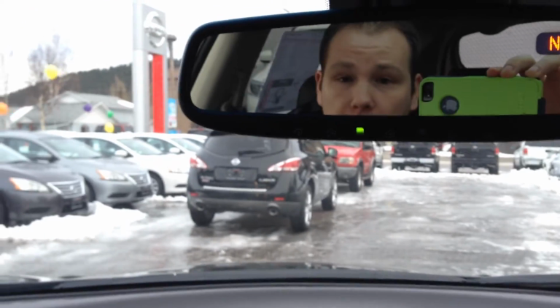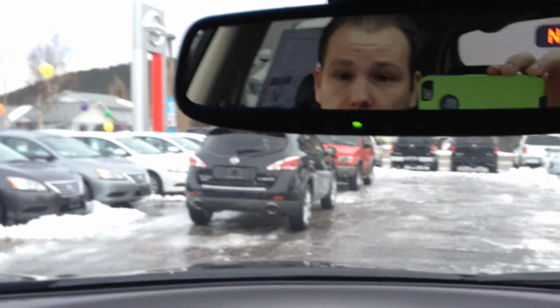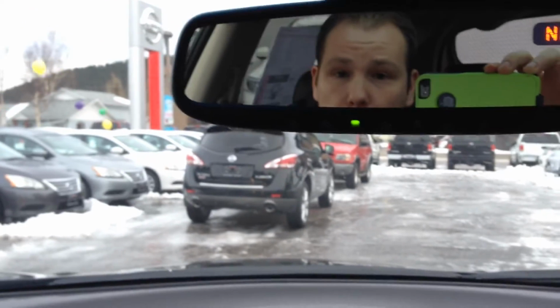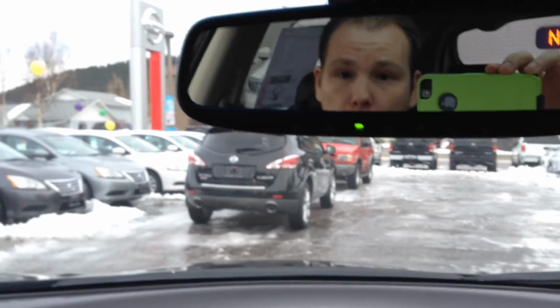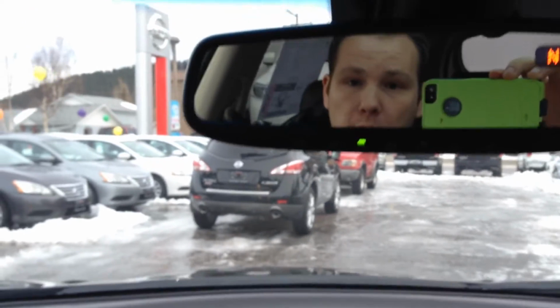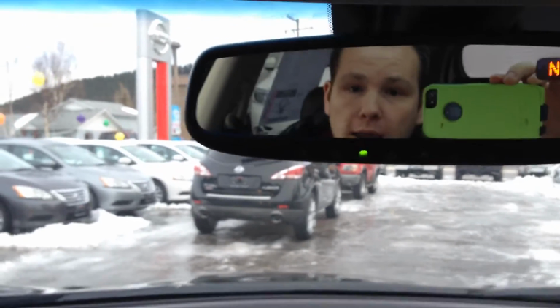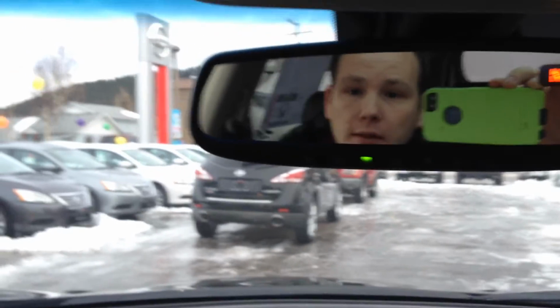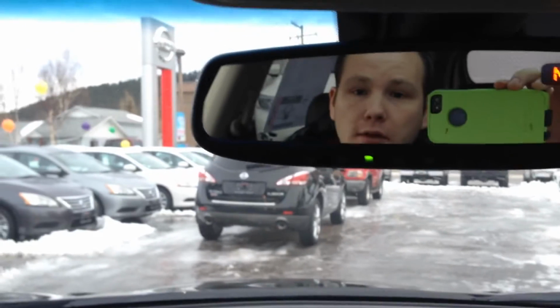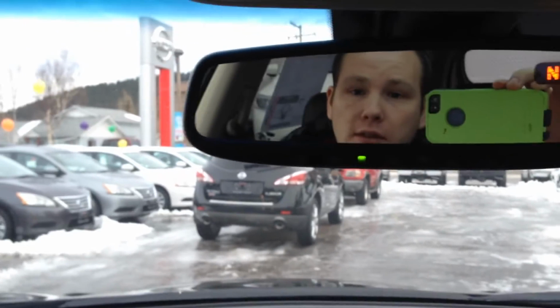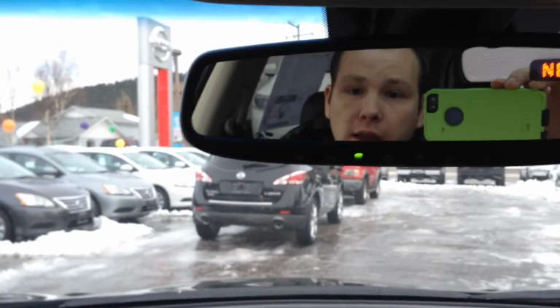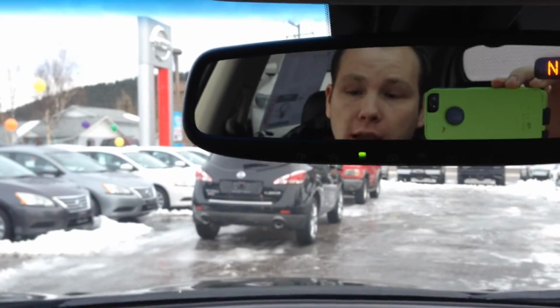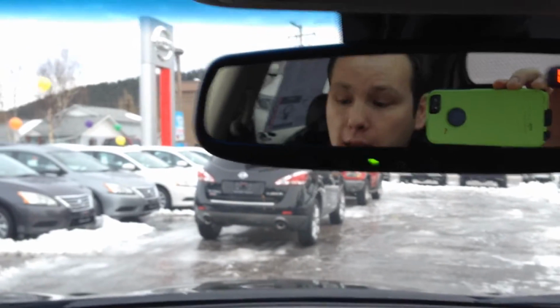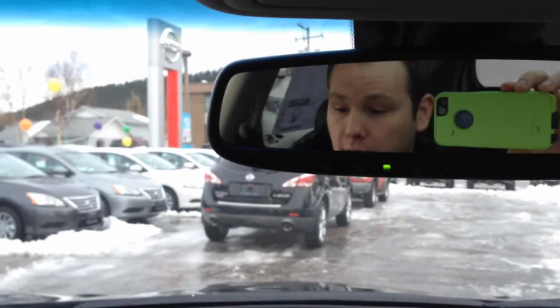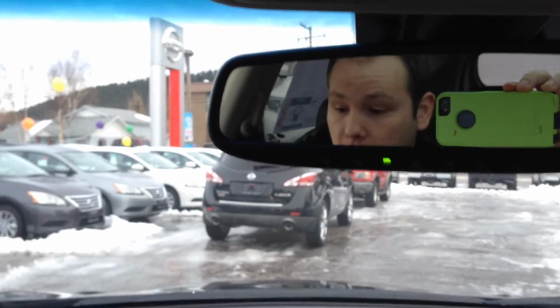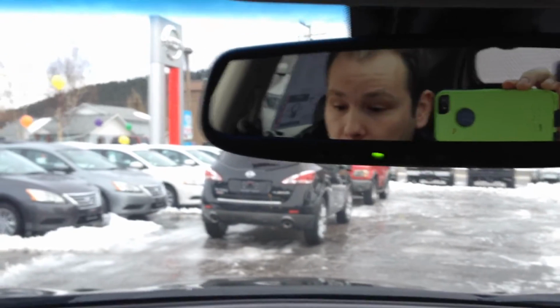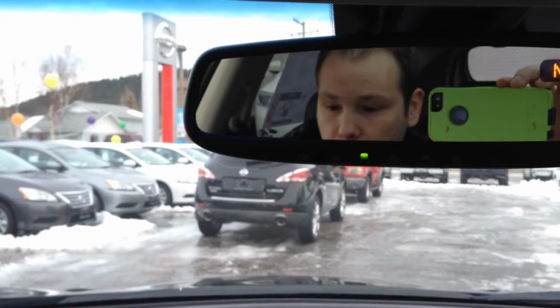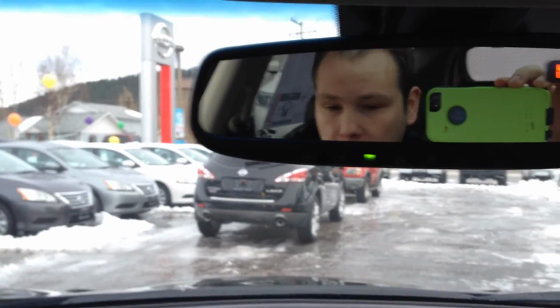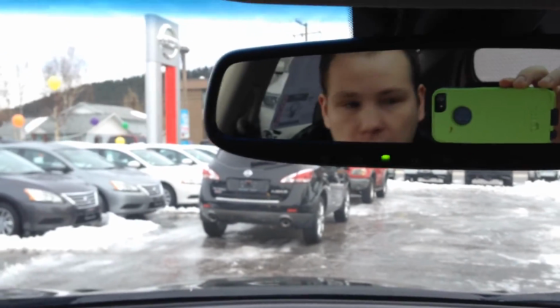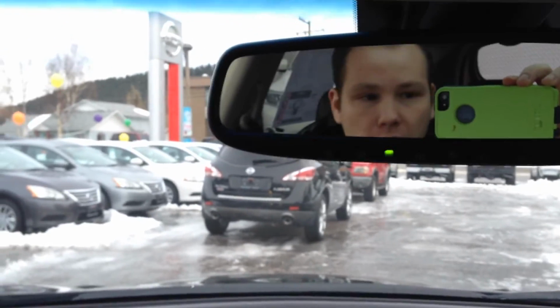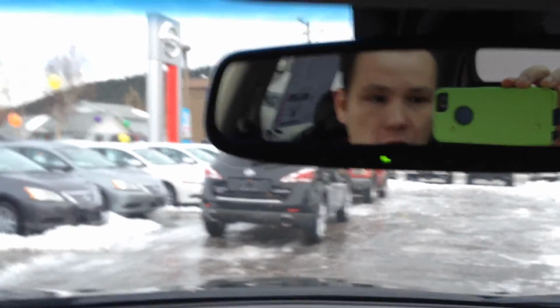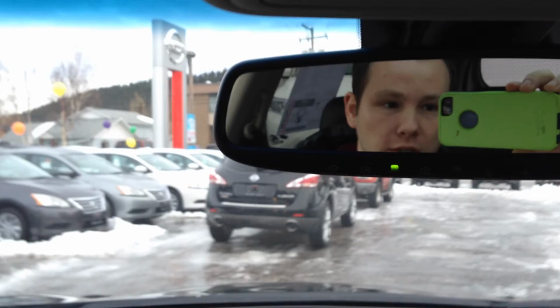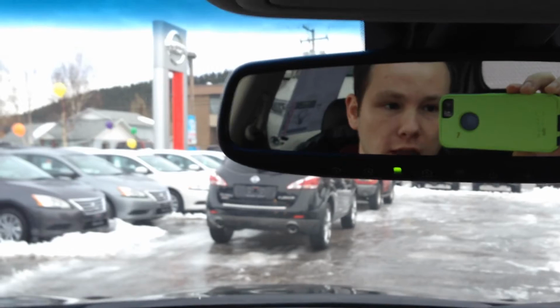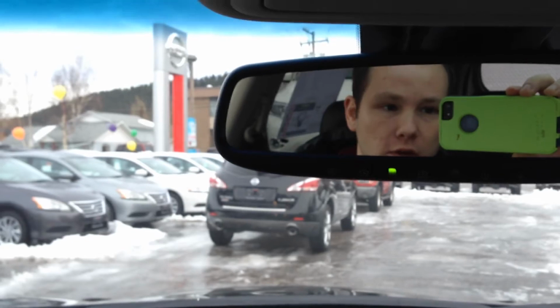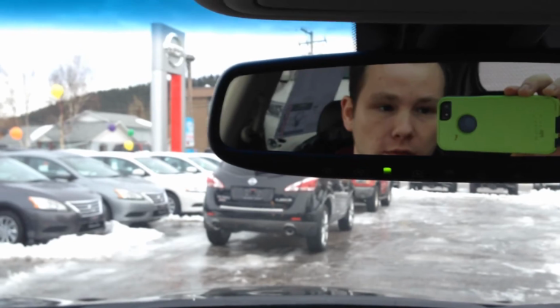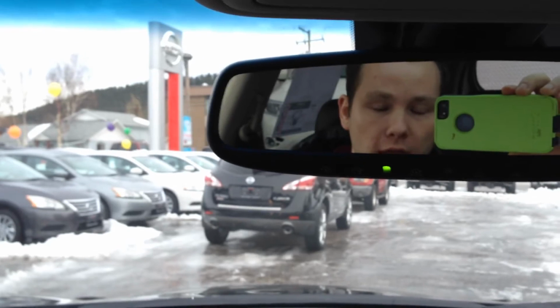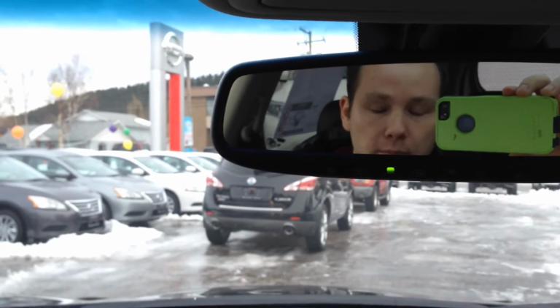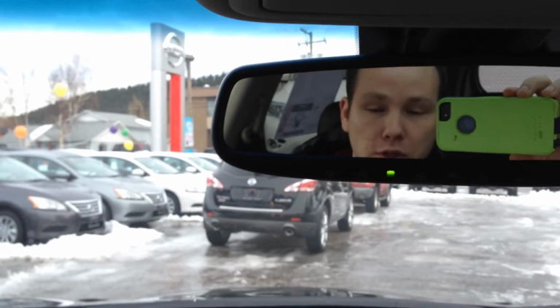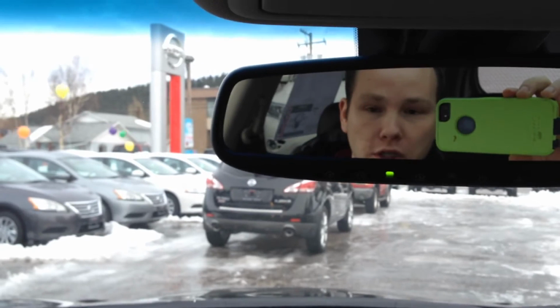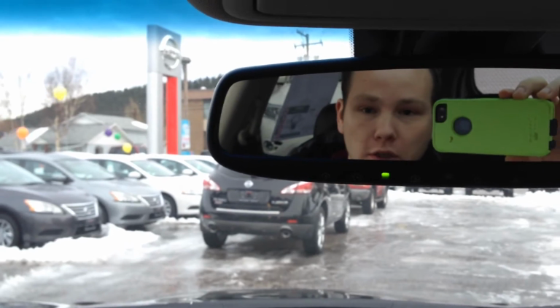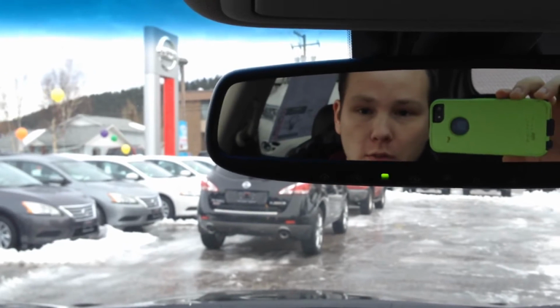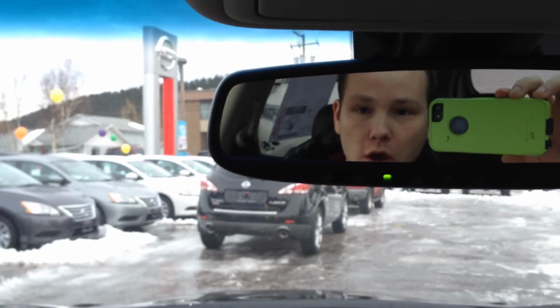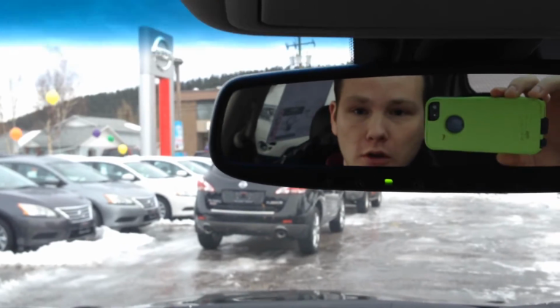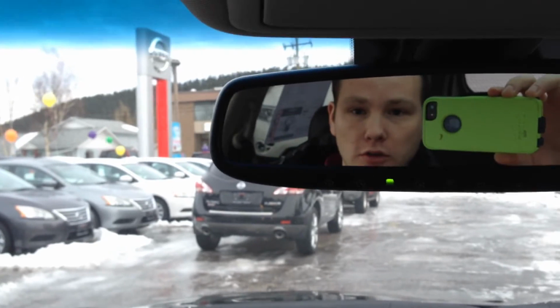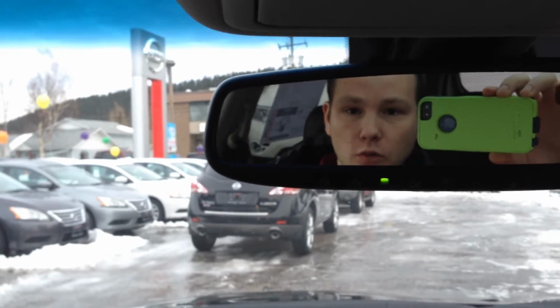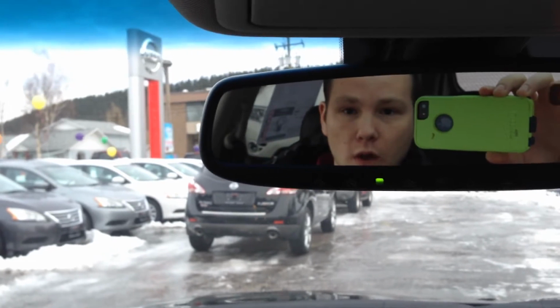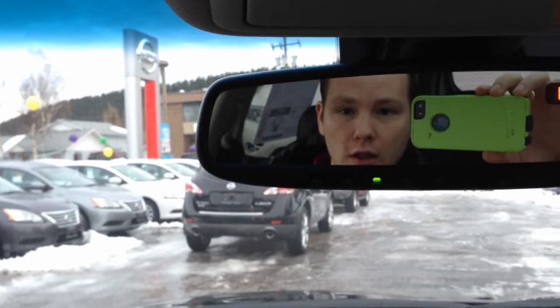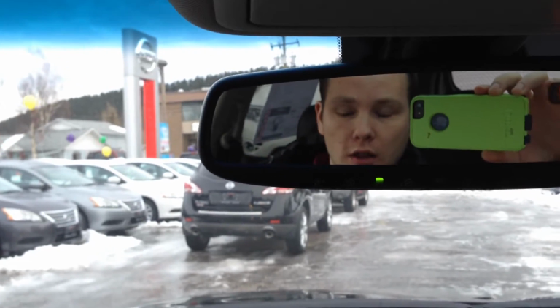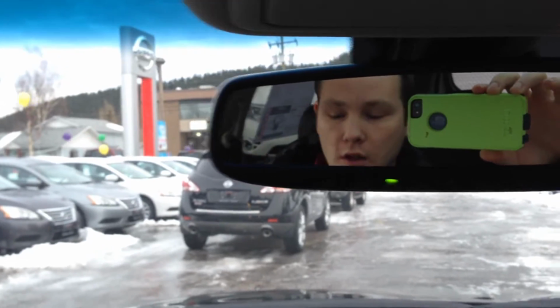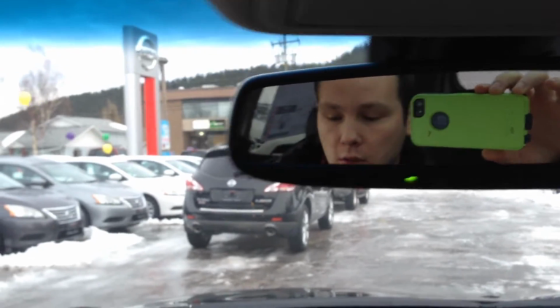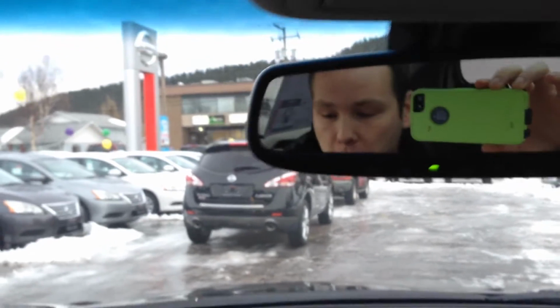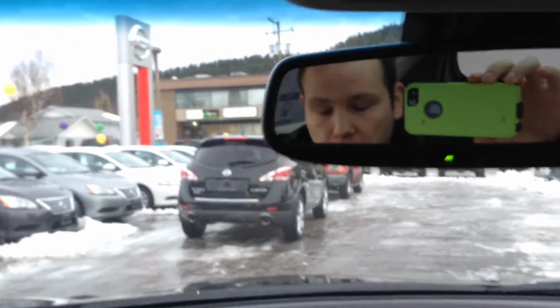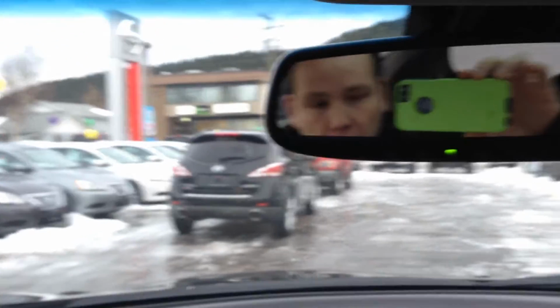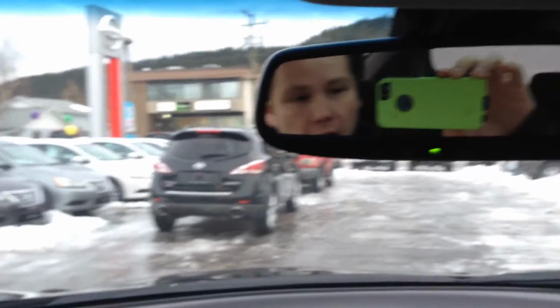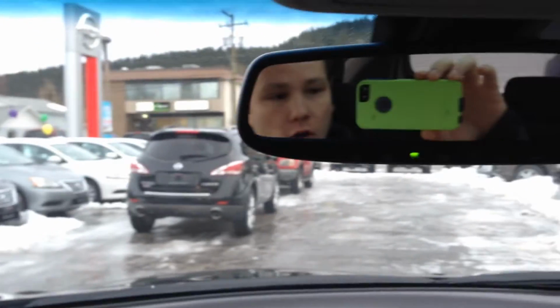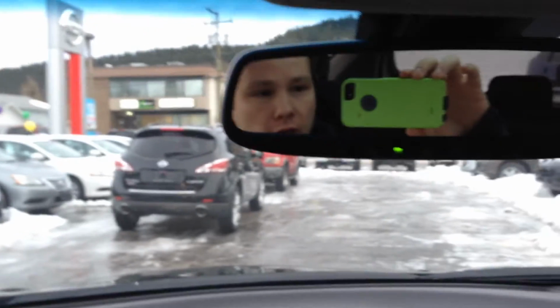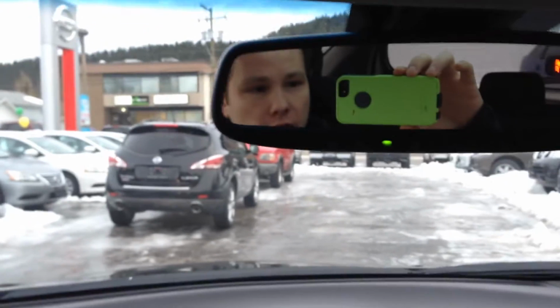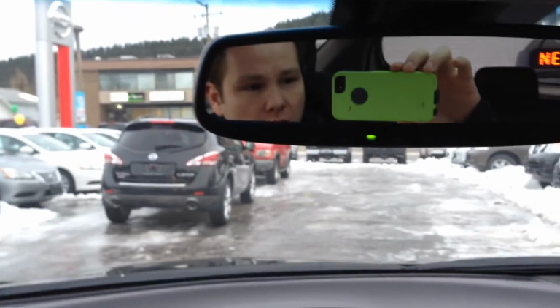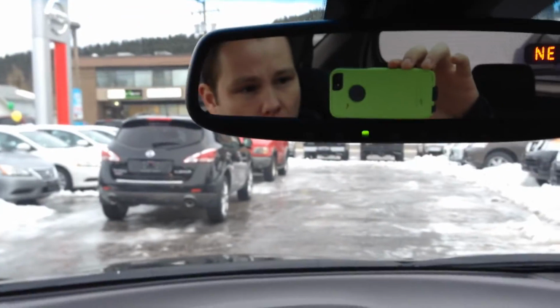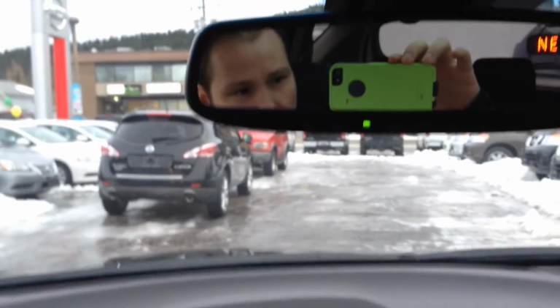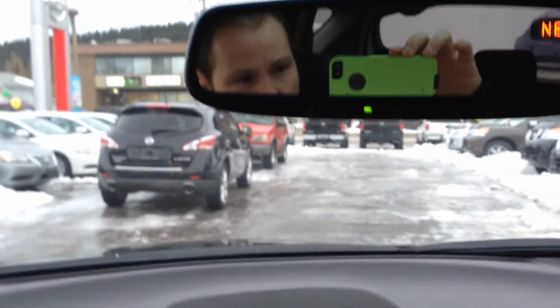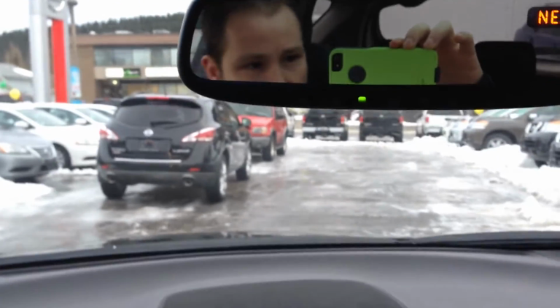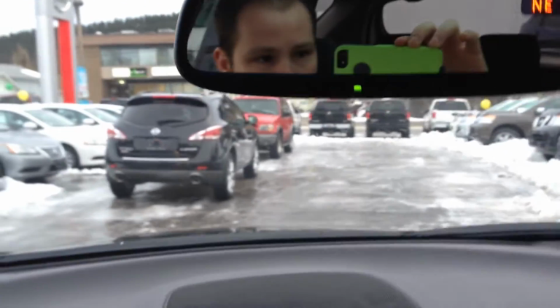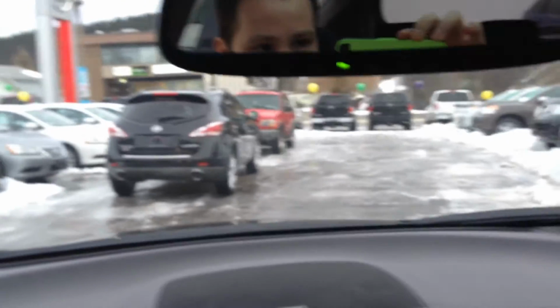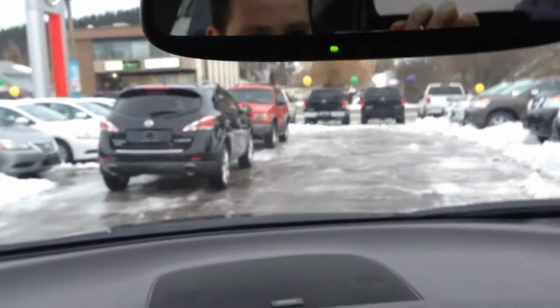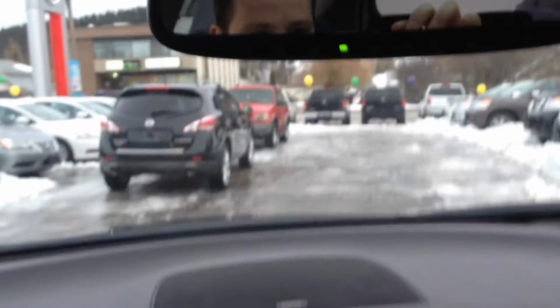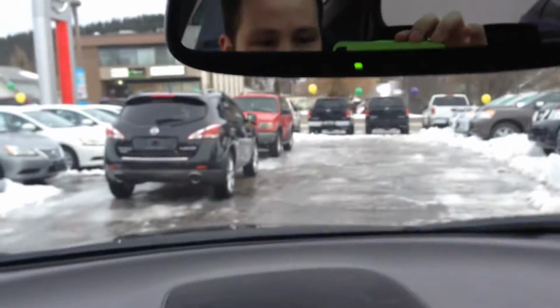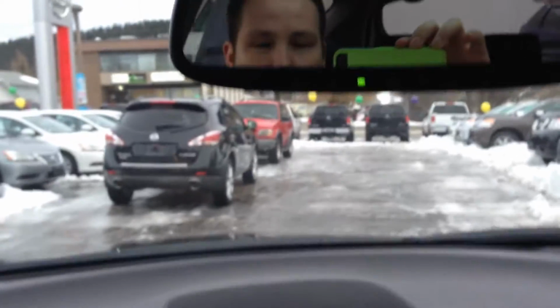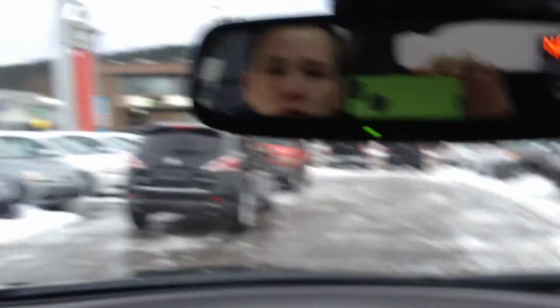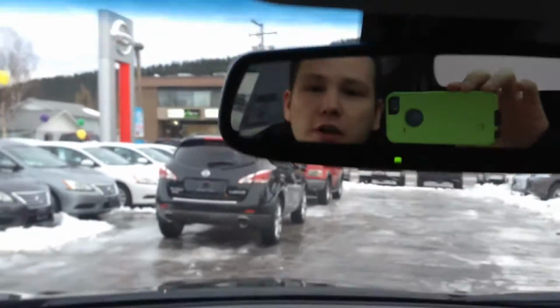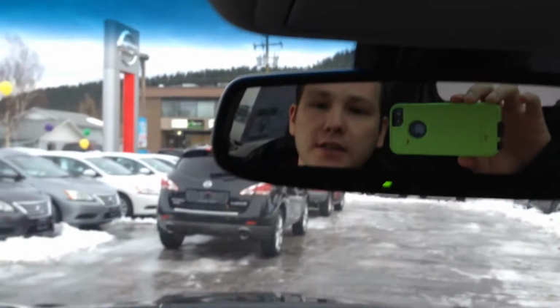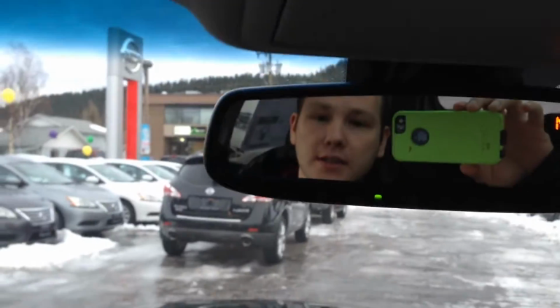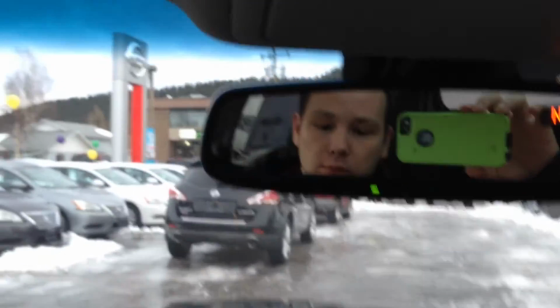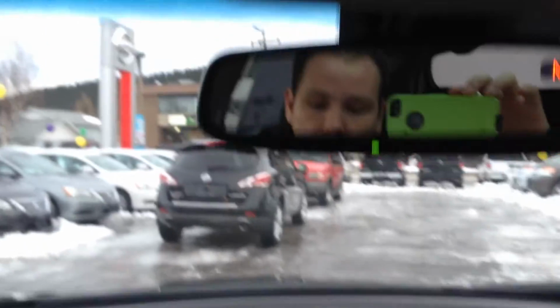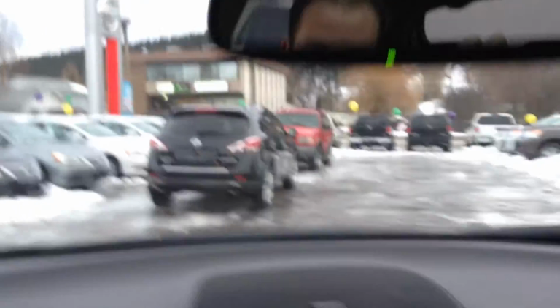The SV will be back later today and I can definitely get a video together of that particular model as well. For now, on the interior everything's pretty similar.